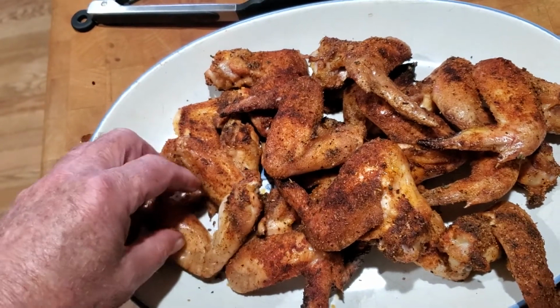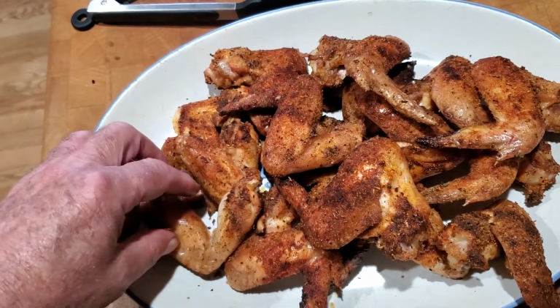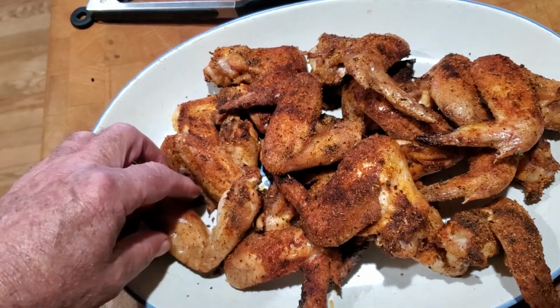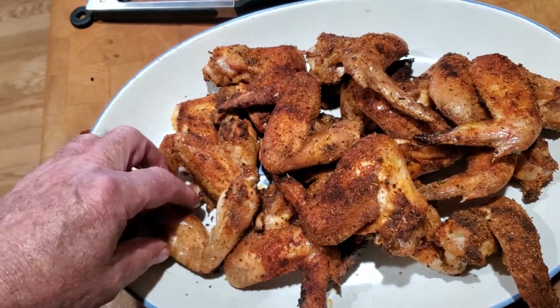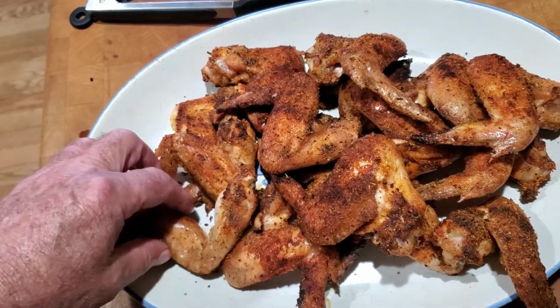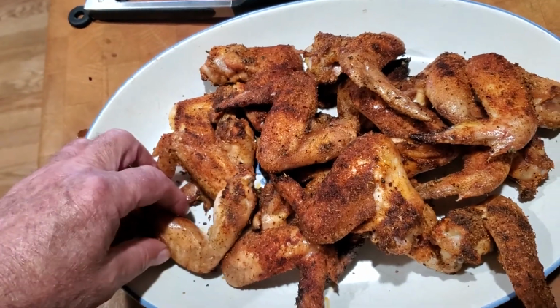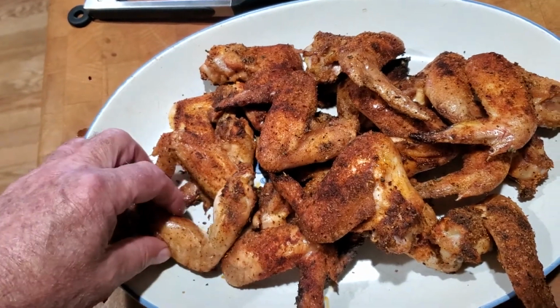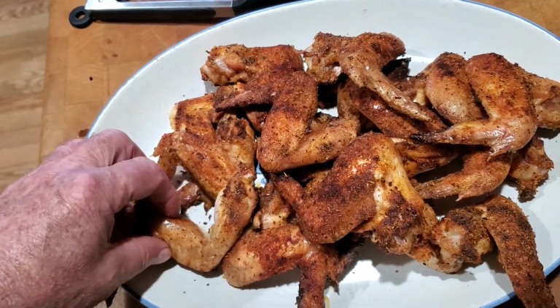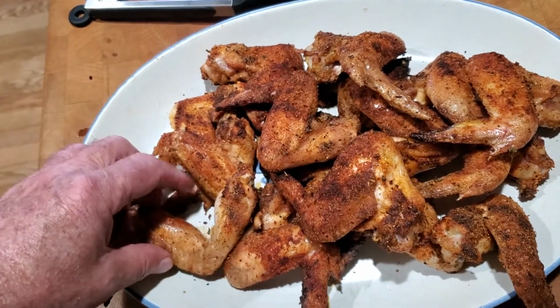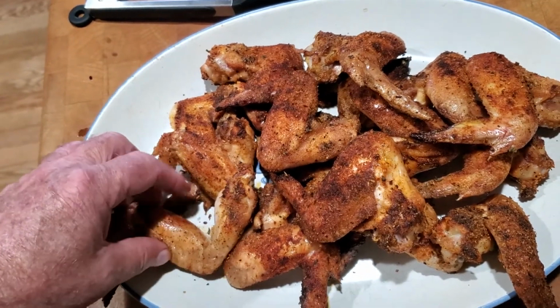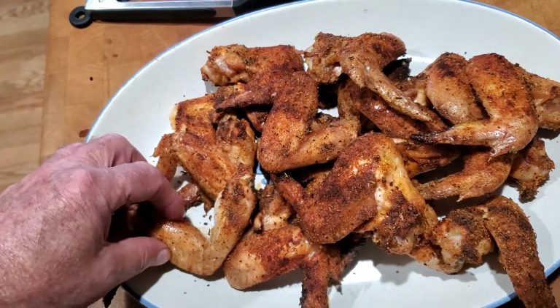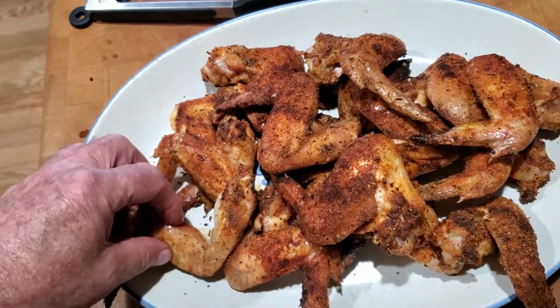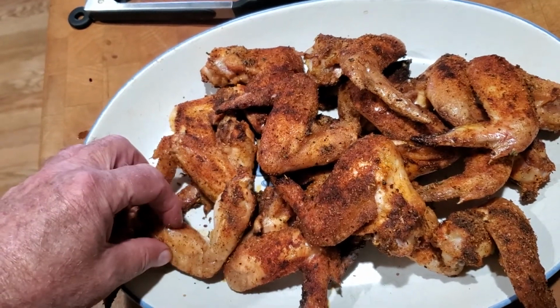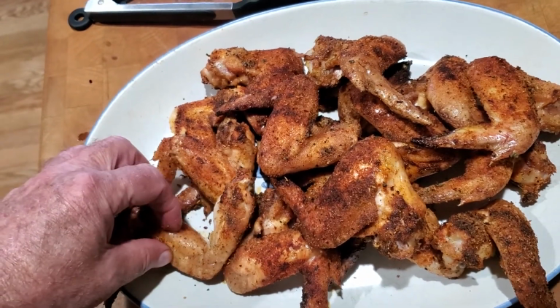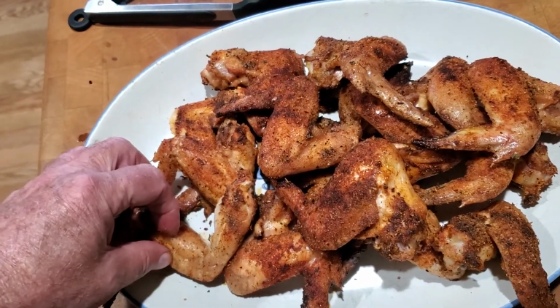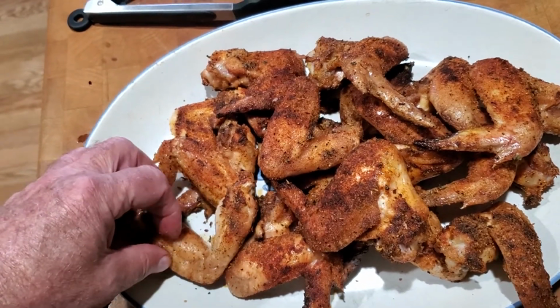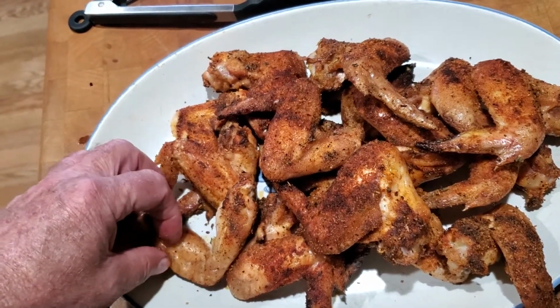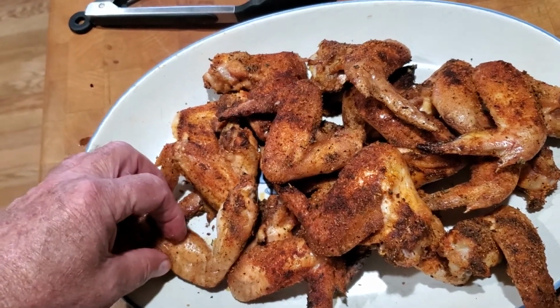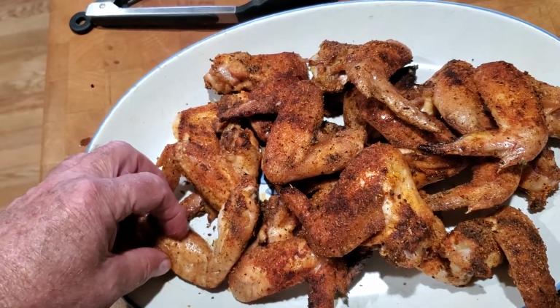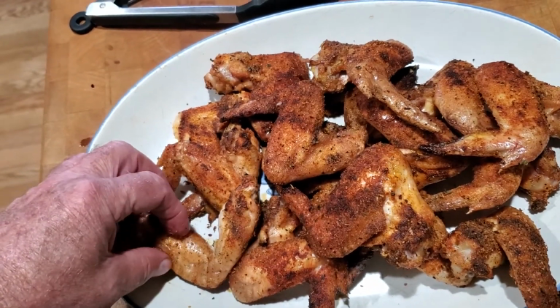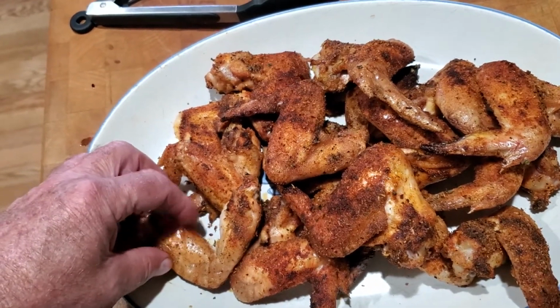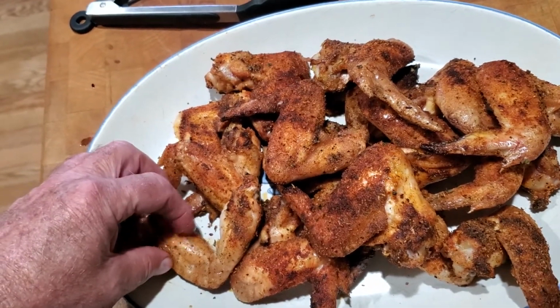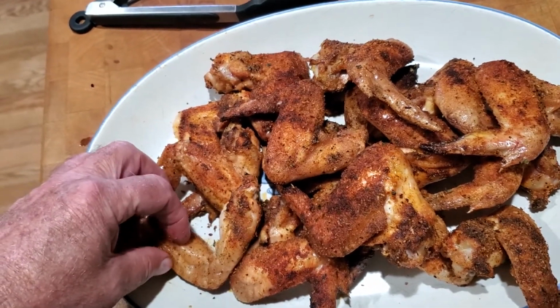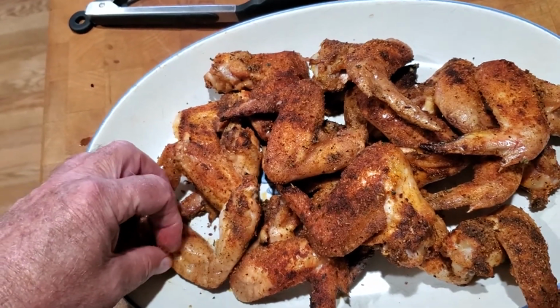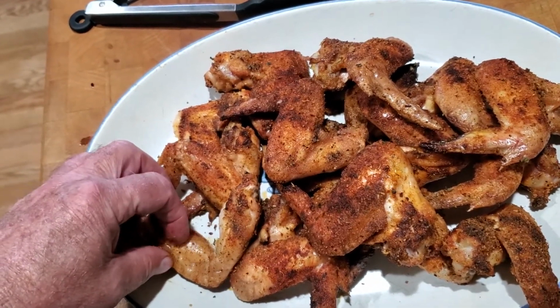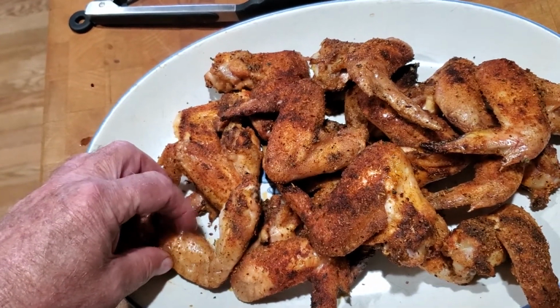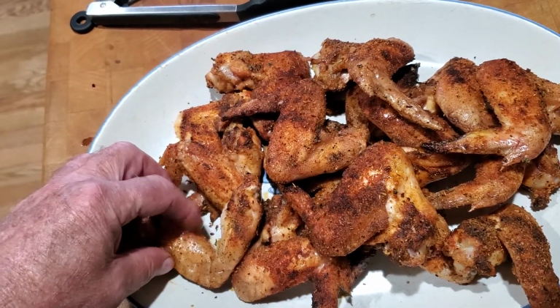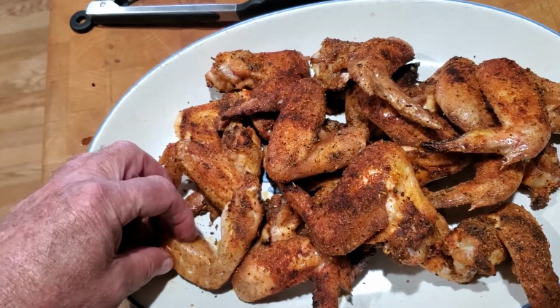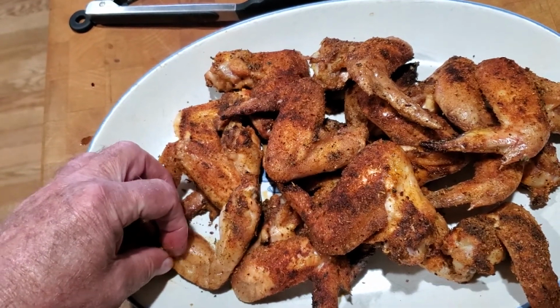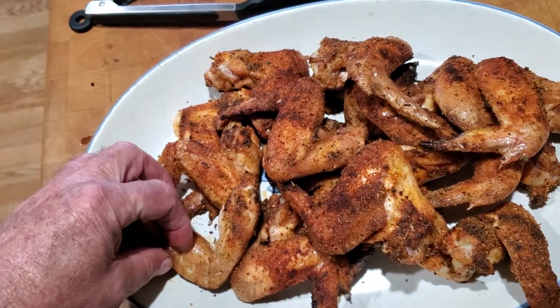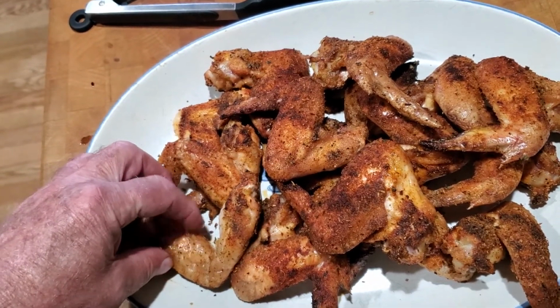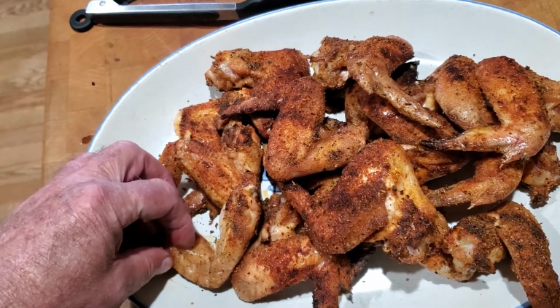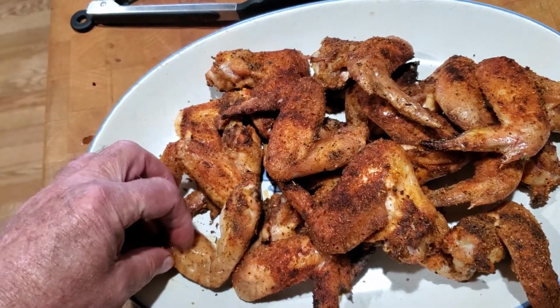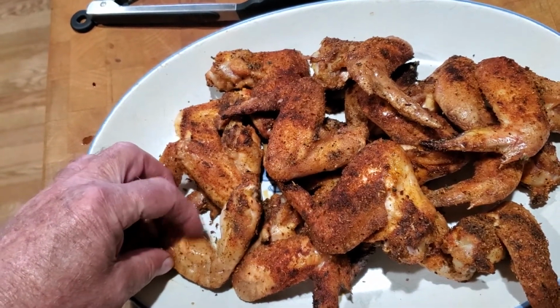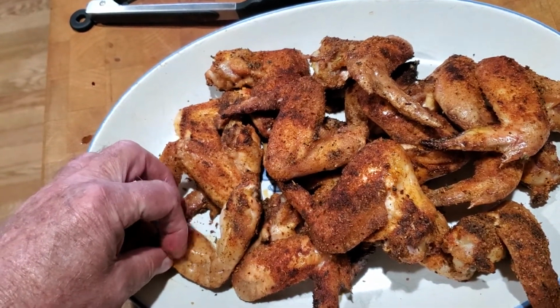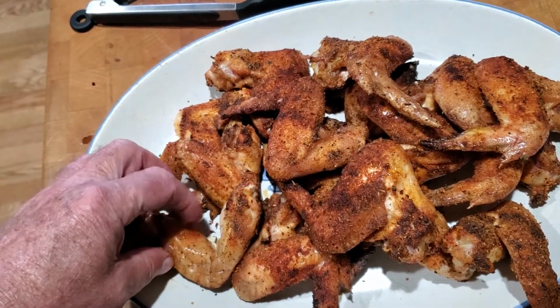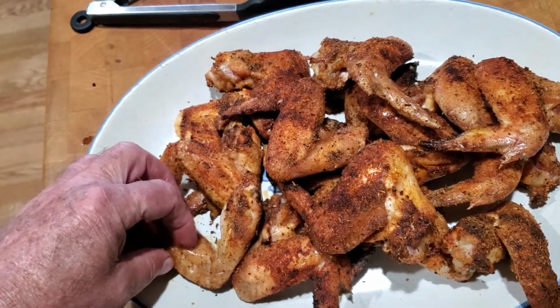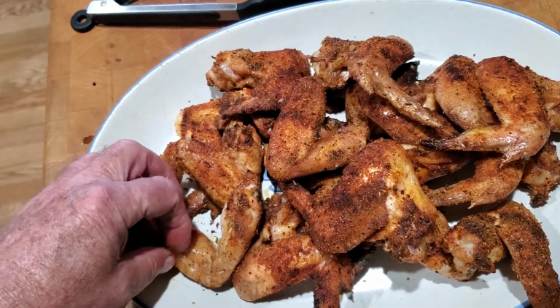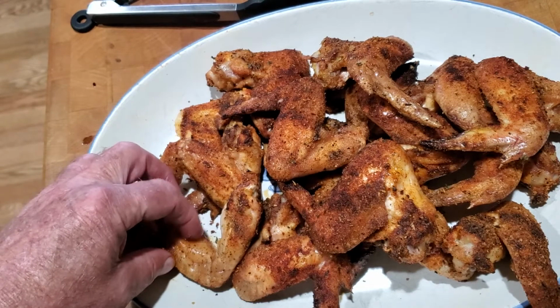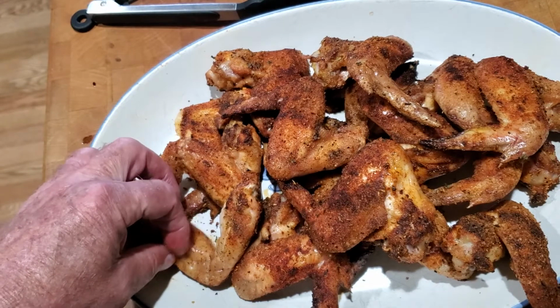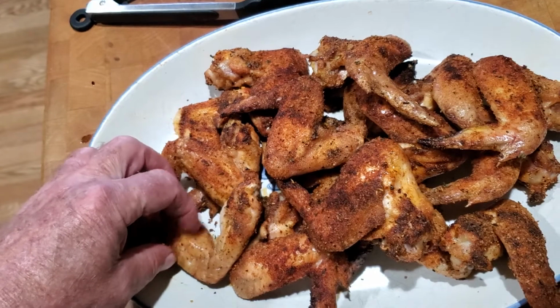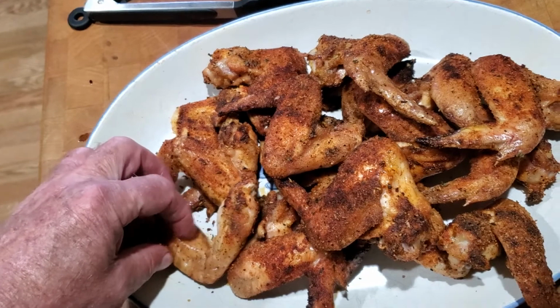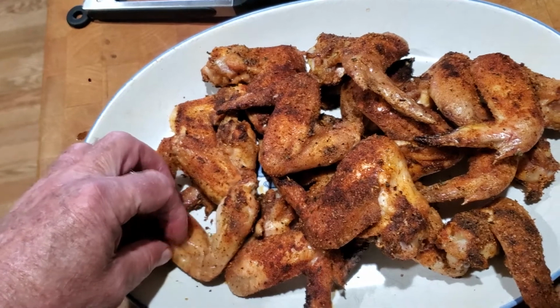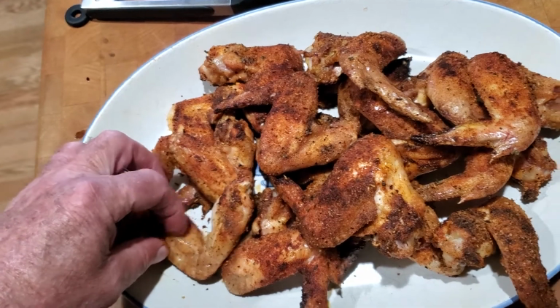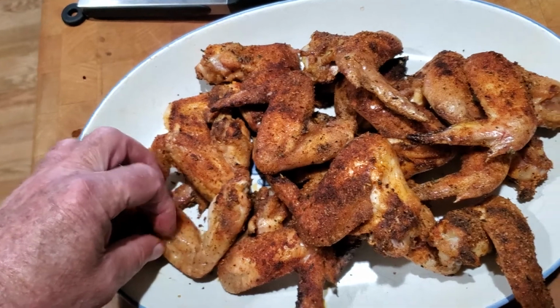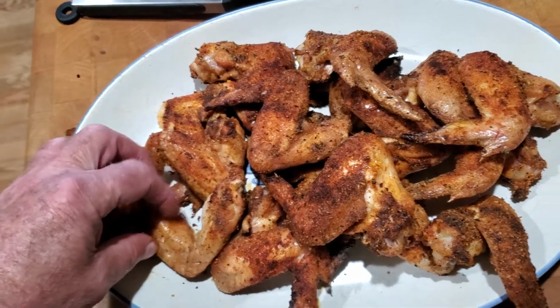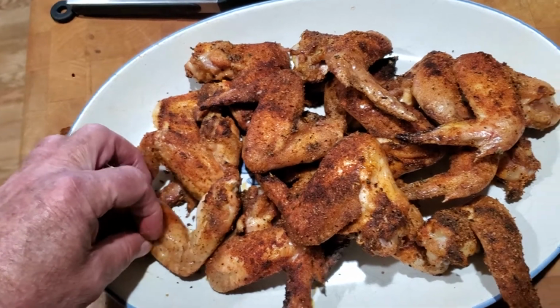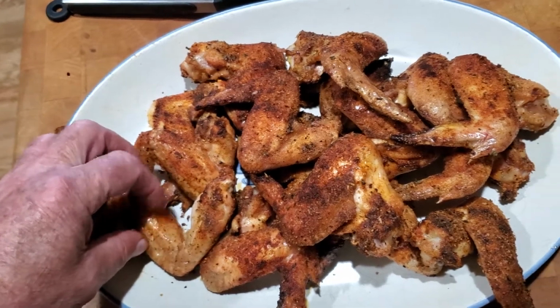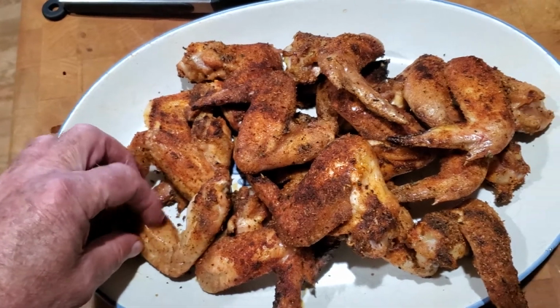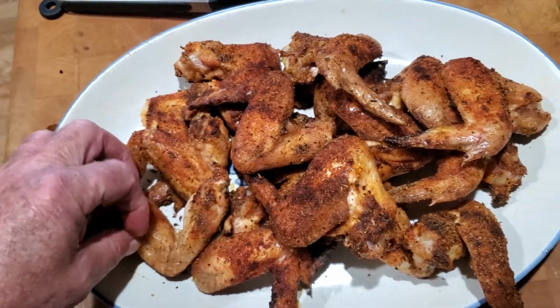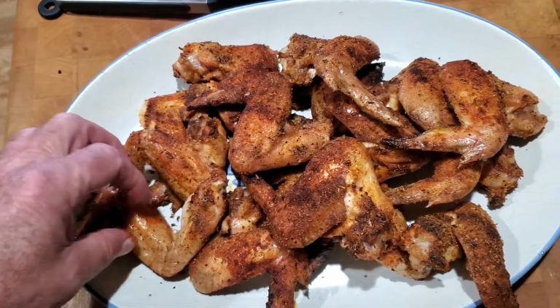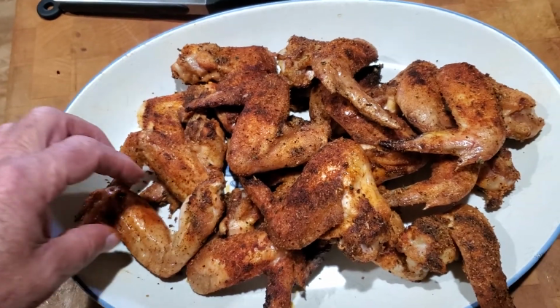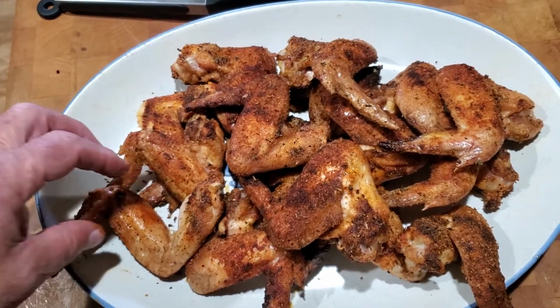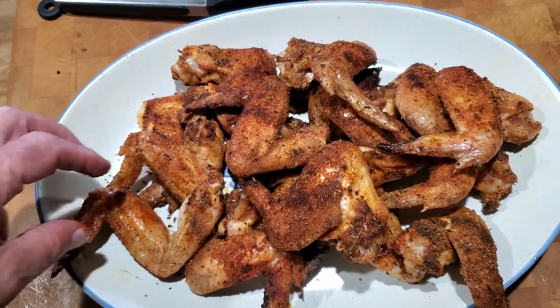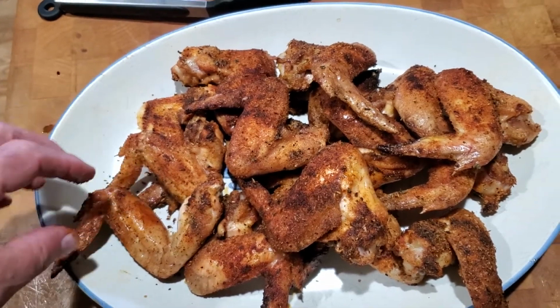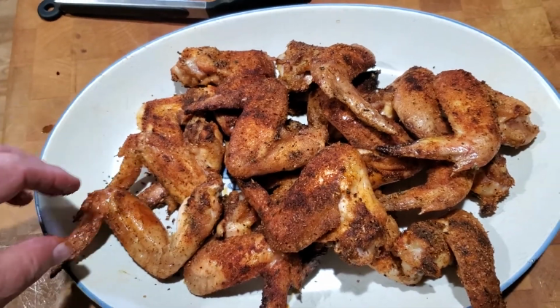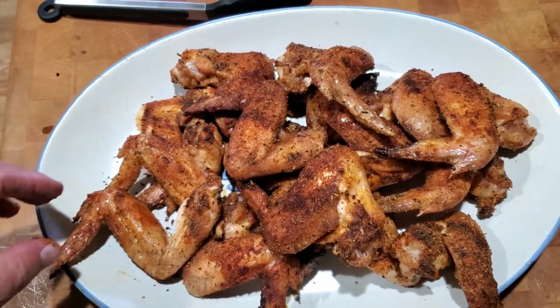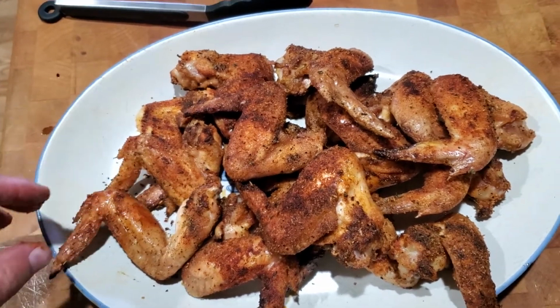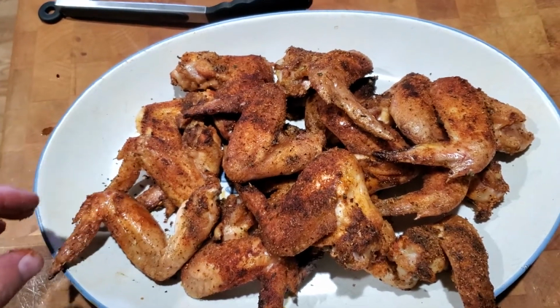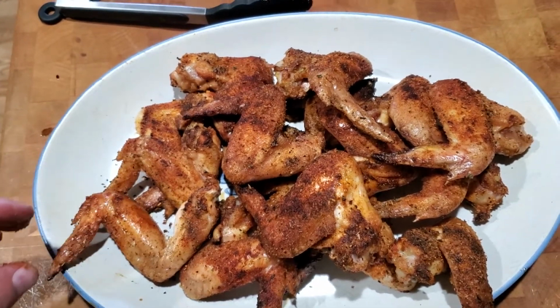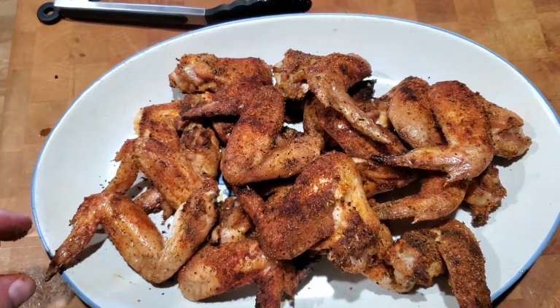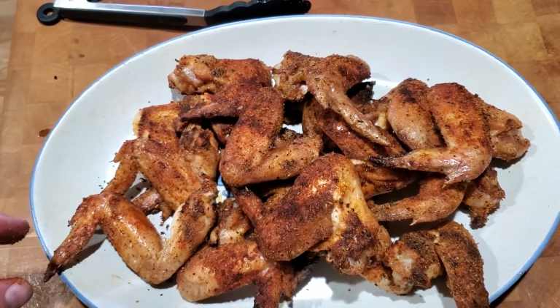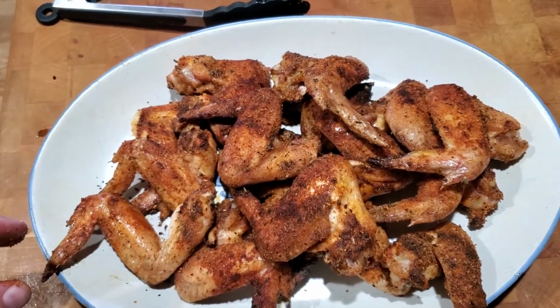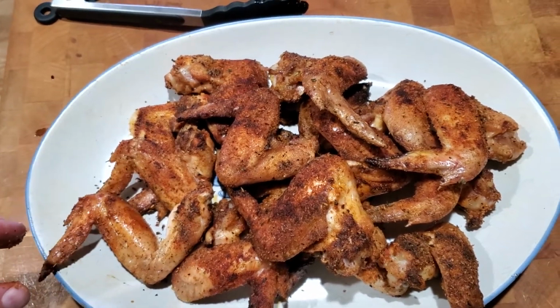Oh man, just hear it. Look at it. Isn't that nice? Remember, boiling water.